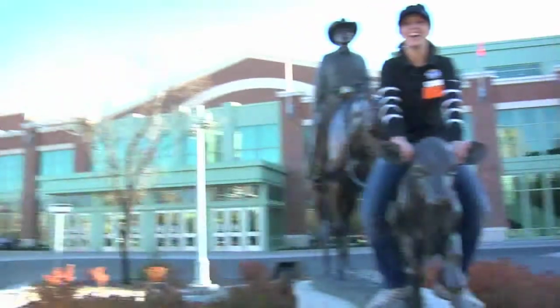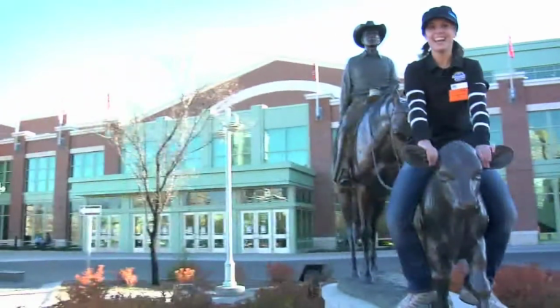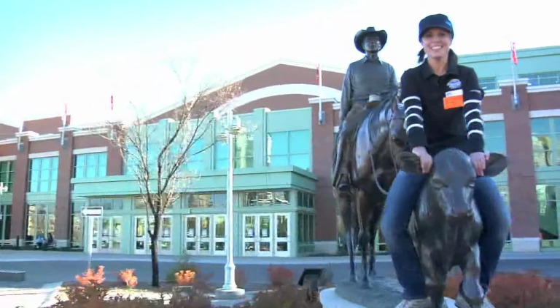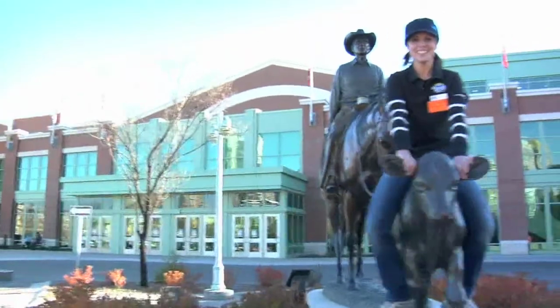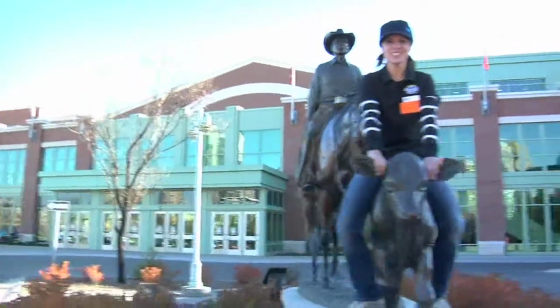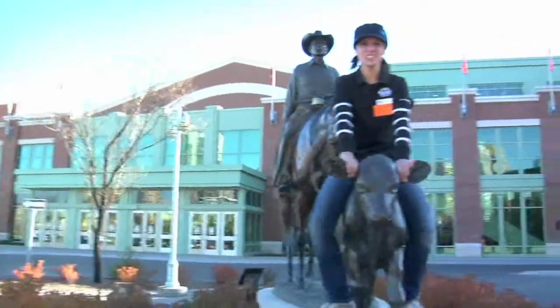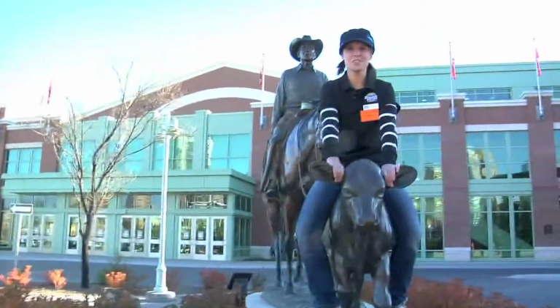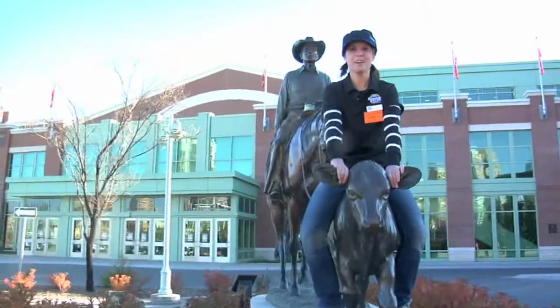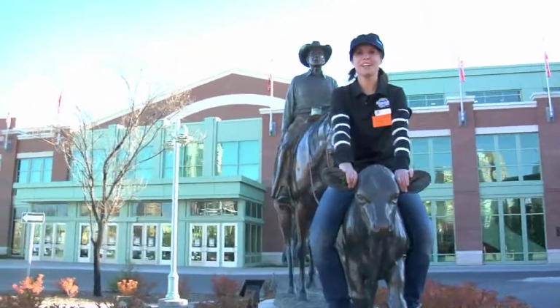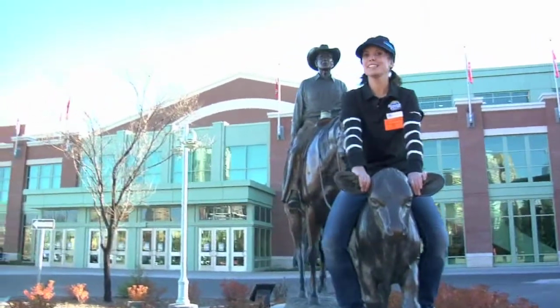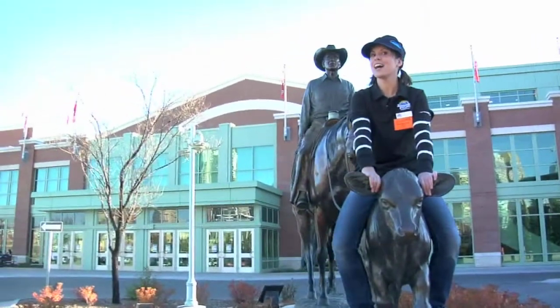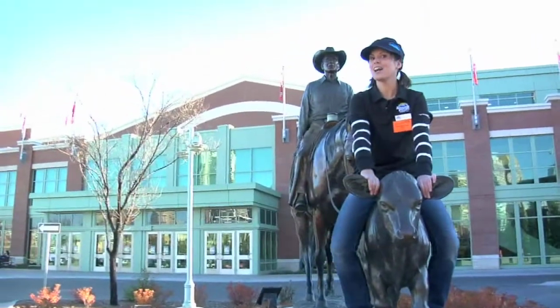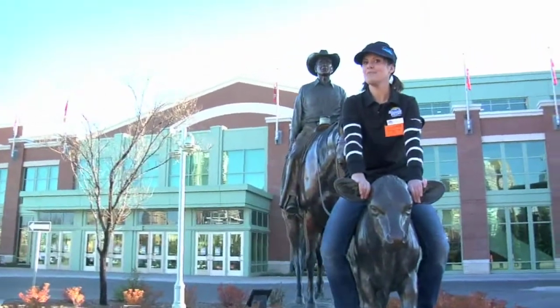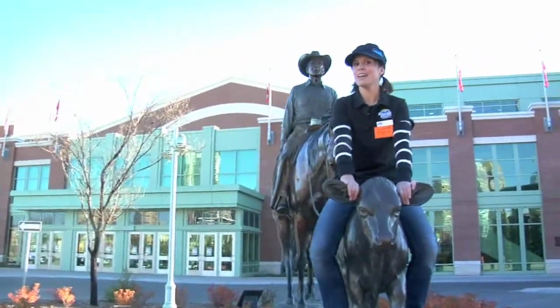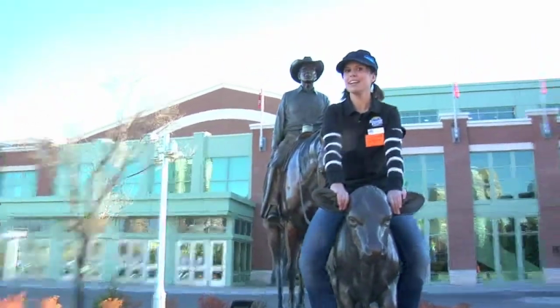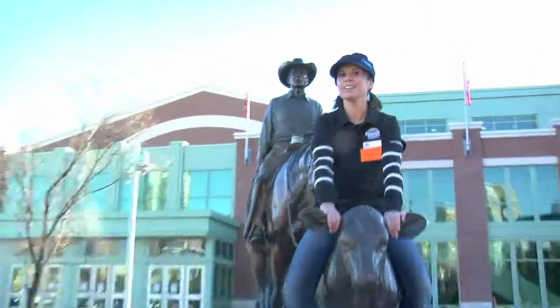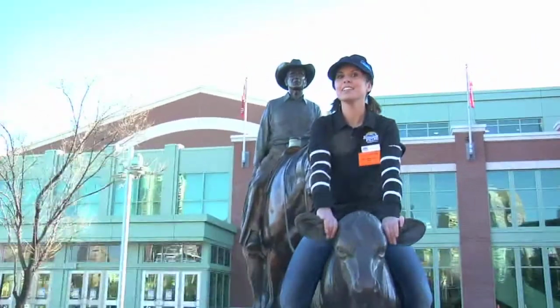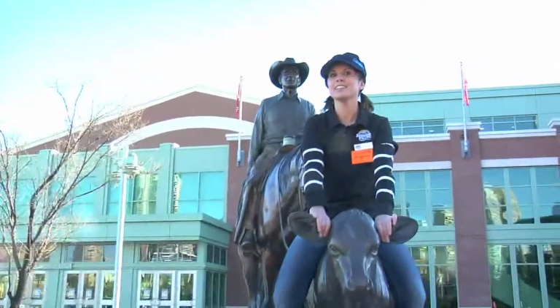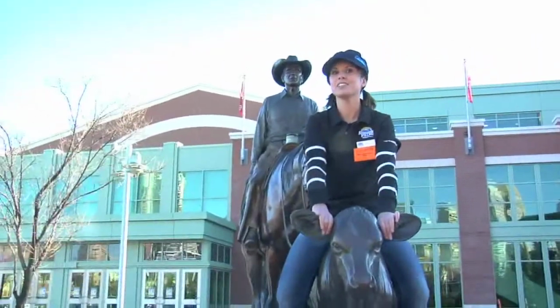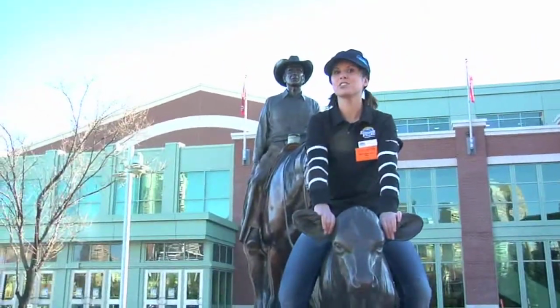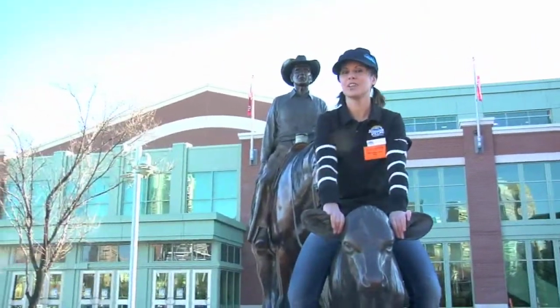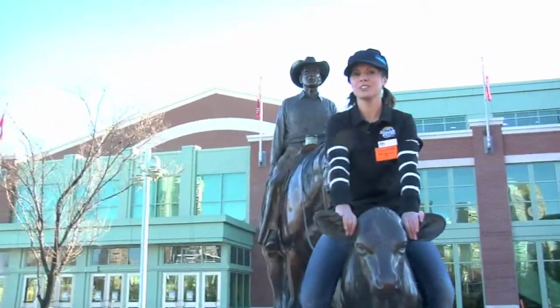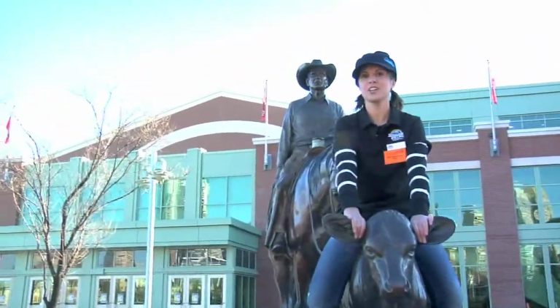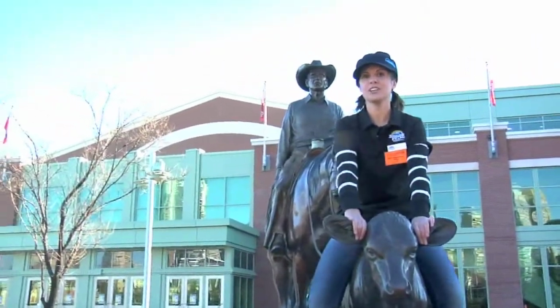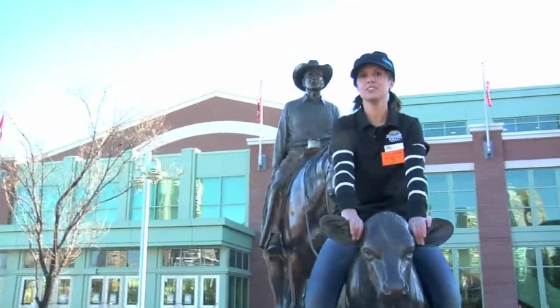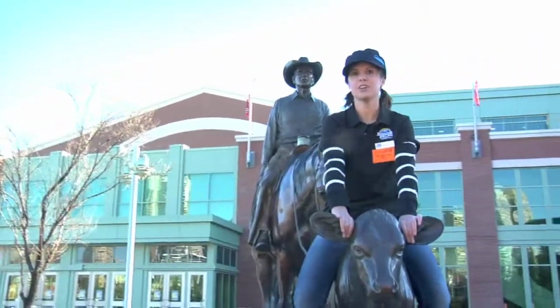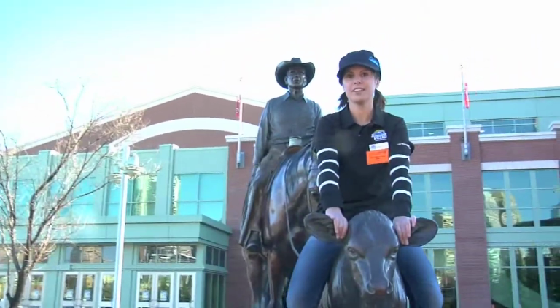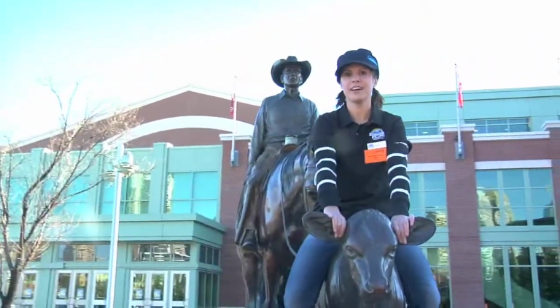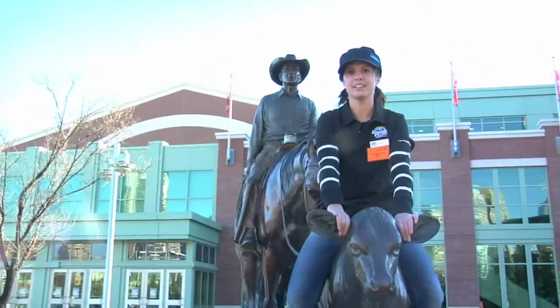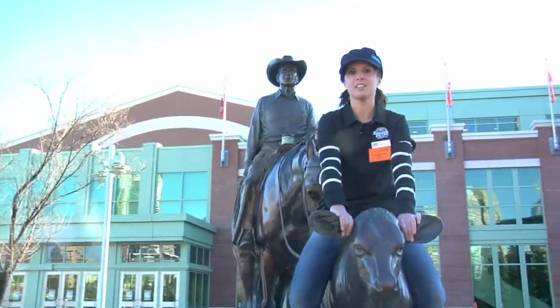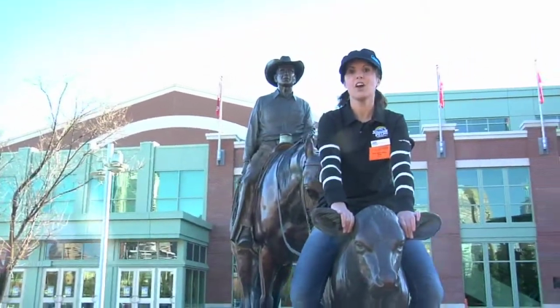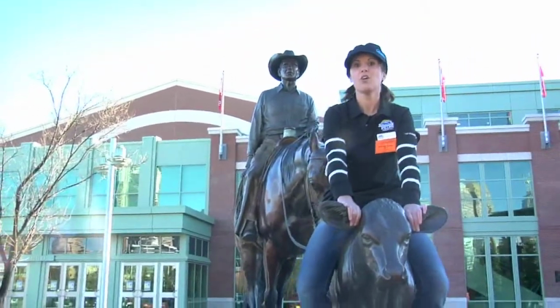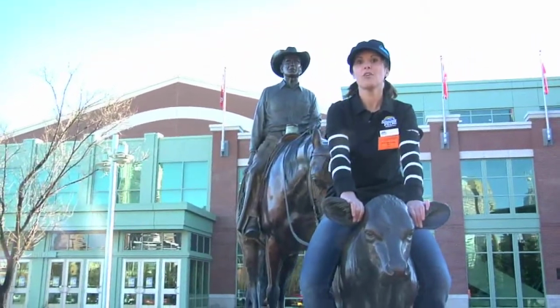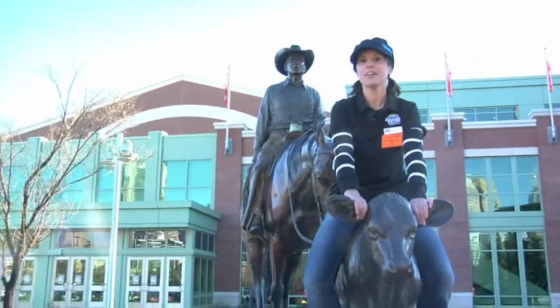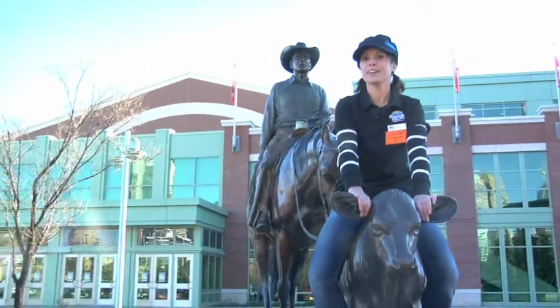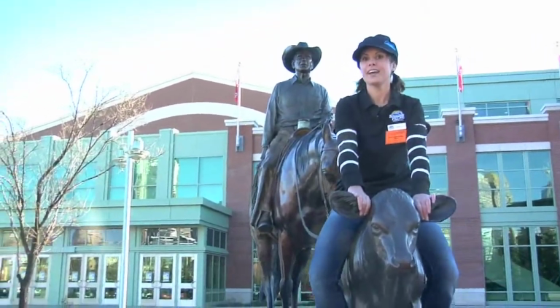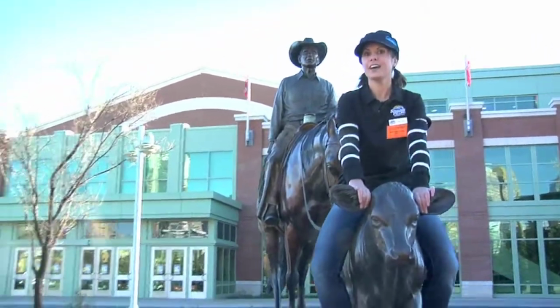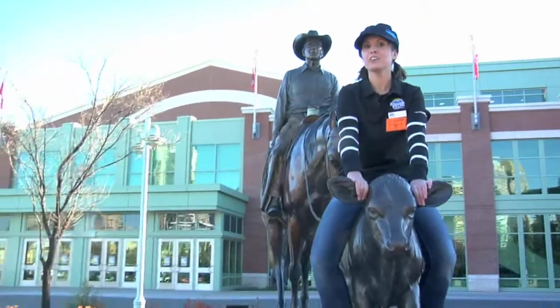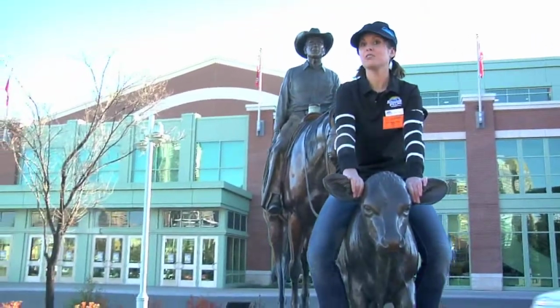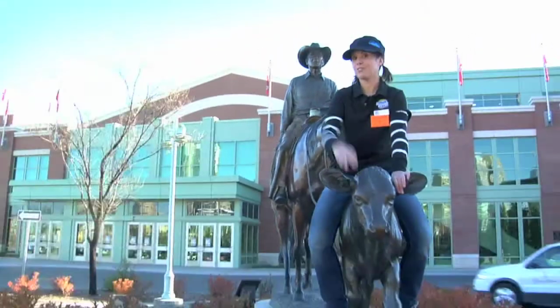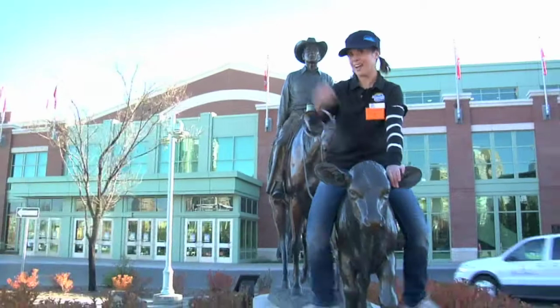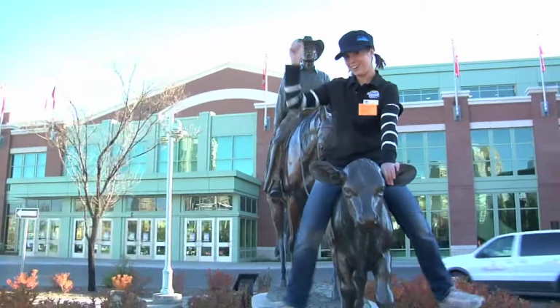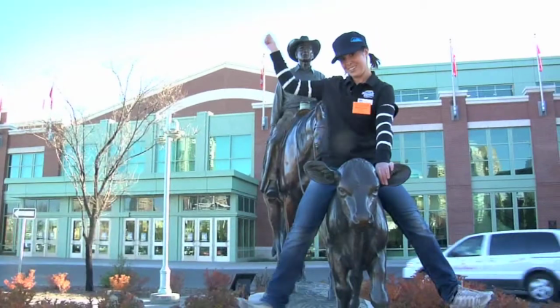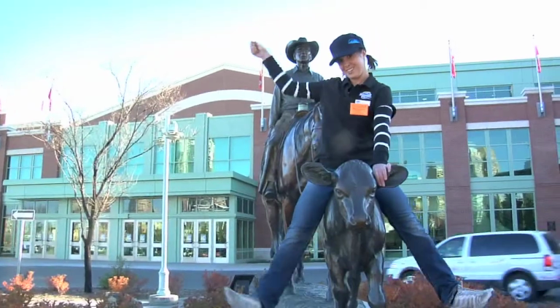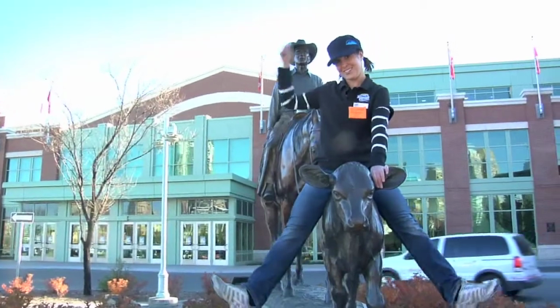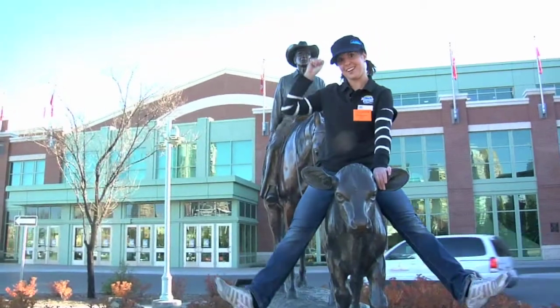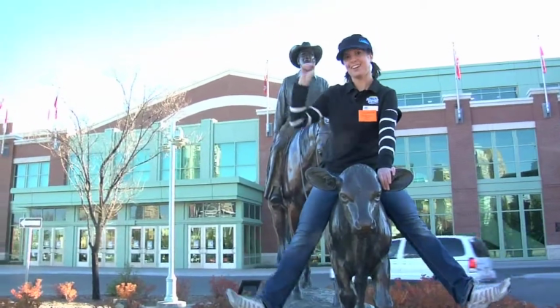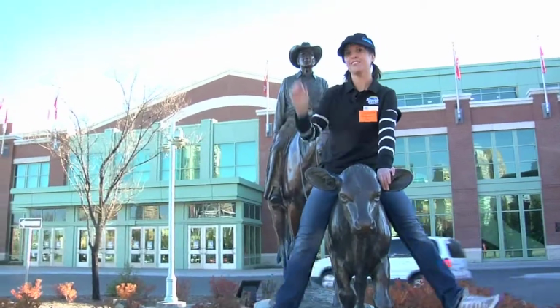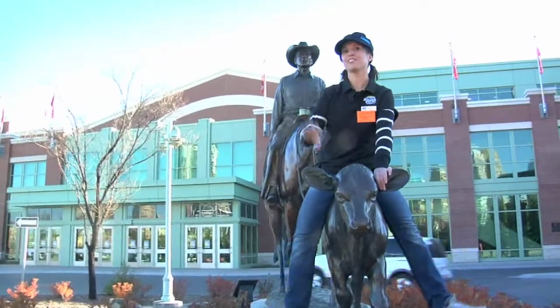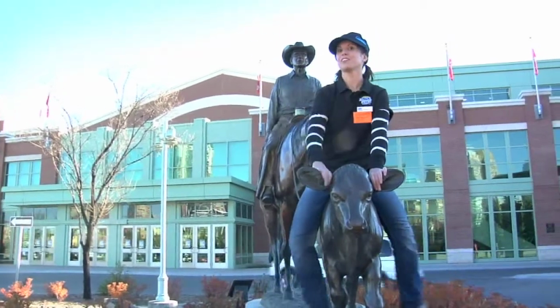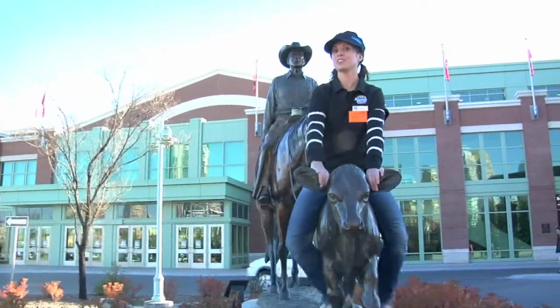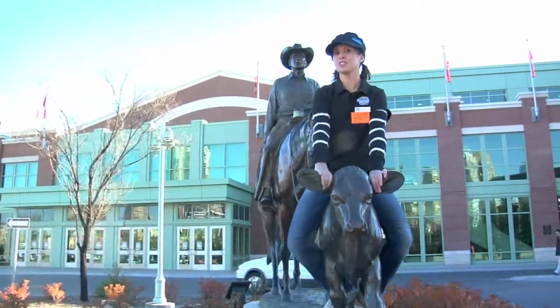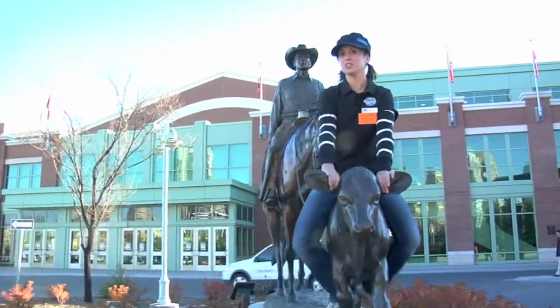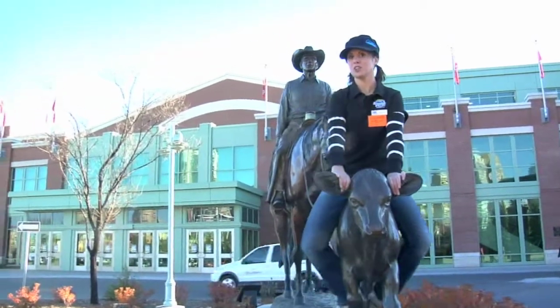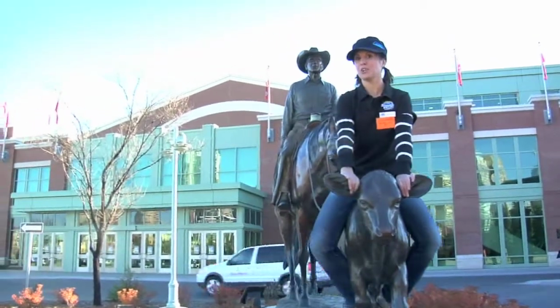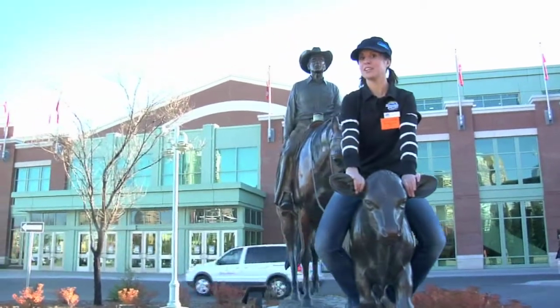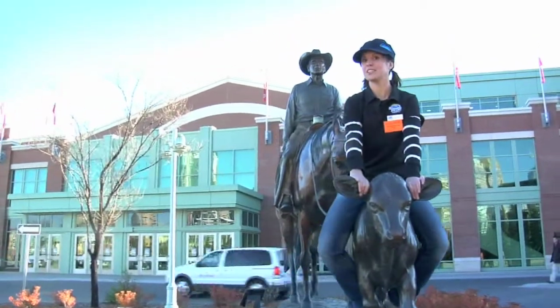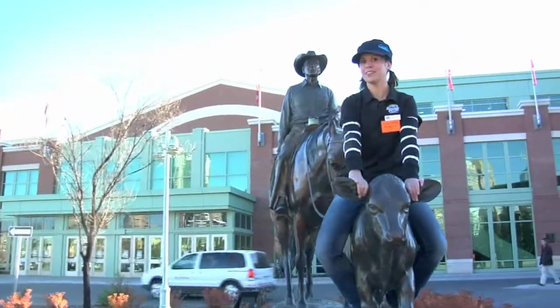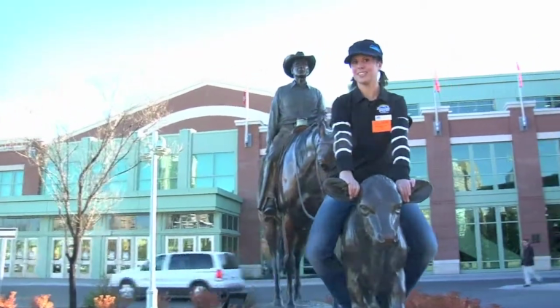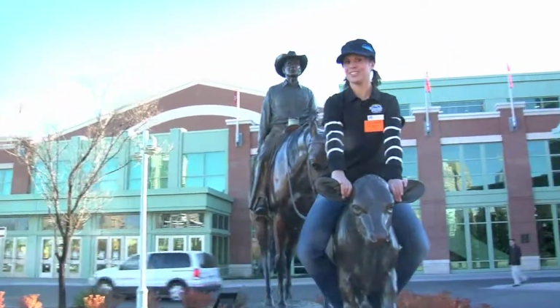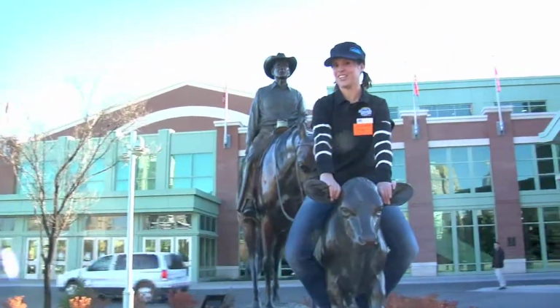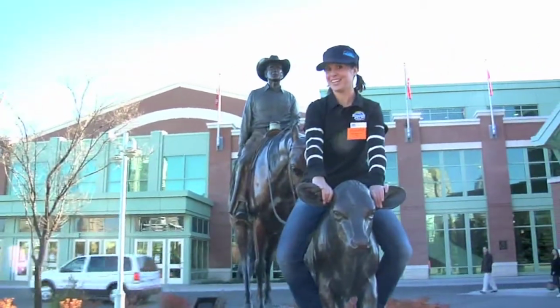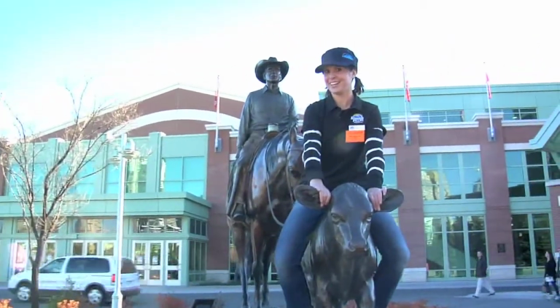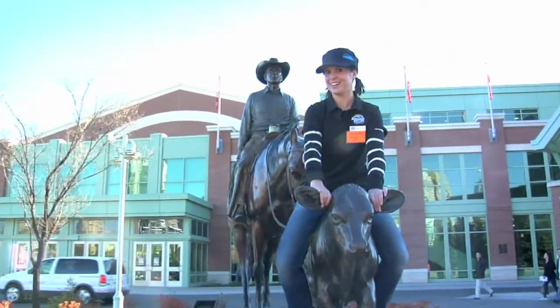Hey Sunshine Buddies, I'm Megan and this is Sunshine Shredlines. We're at the Calgary Roundup Centre for the snow show. Let's go in and check it out.